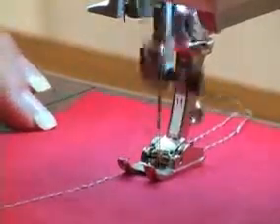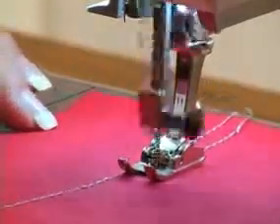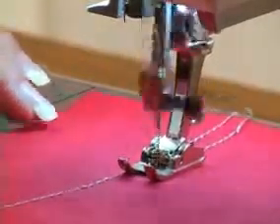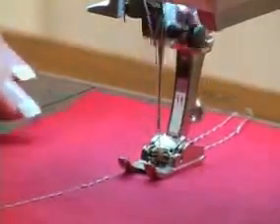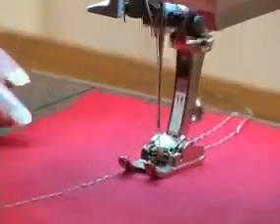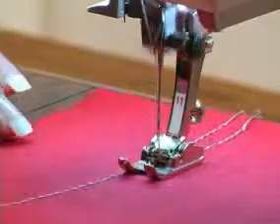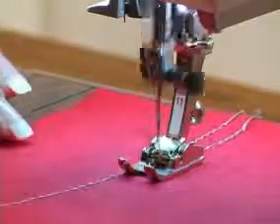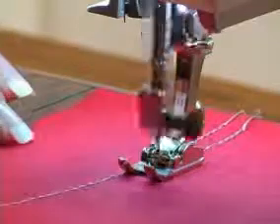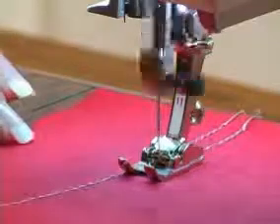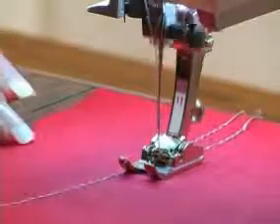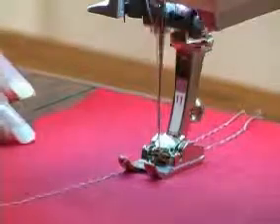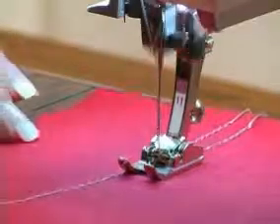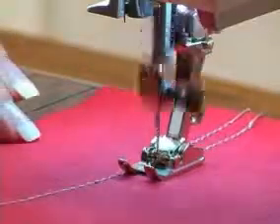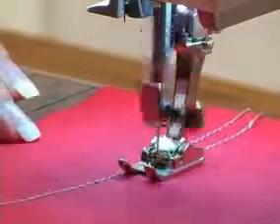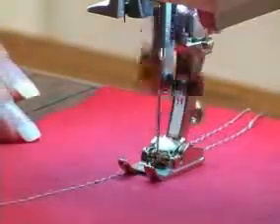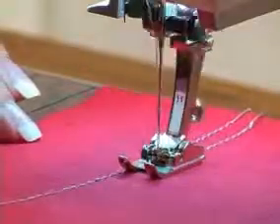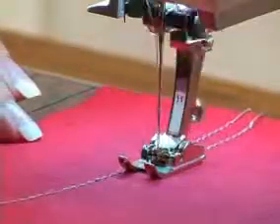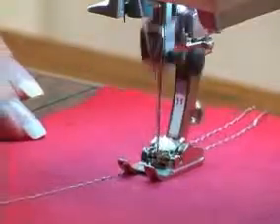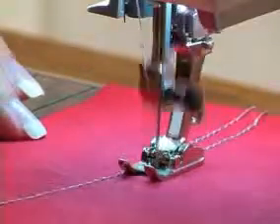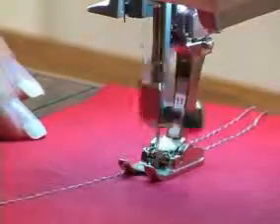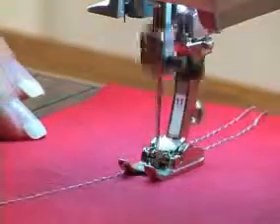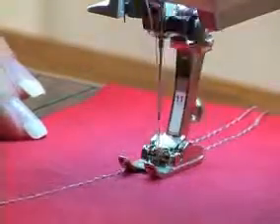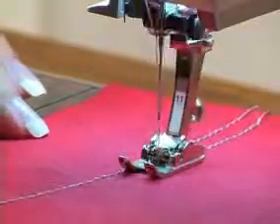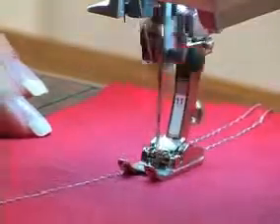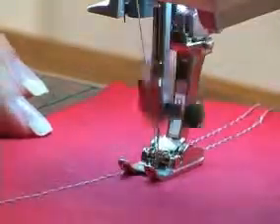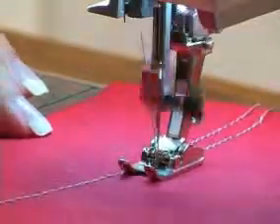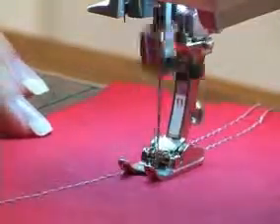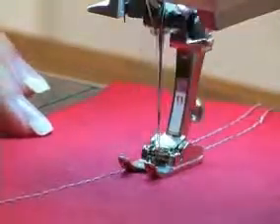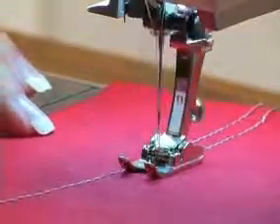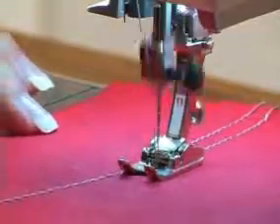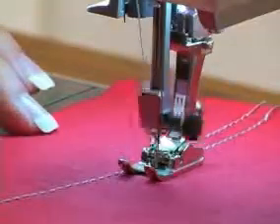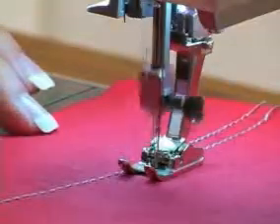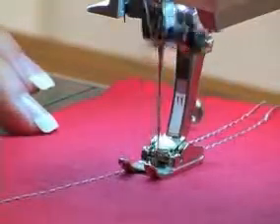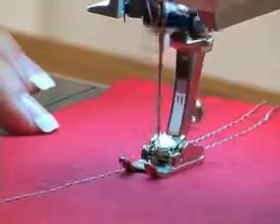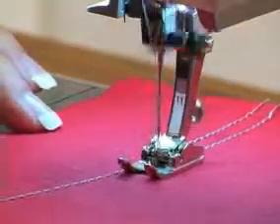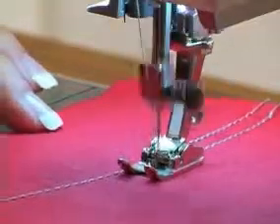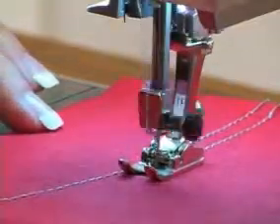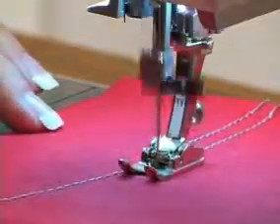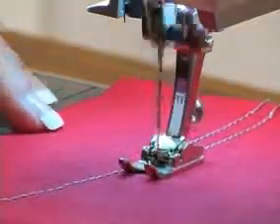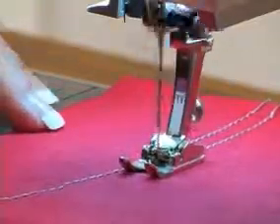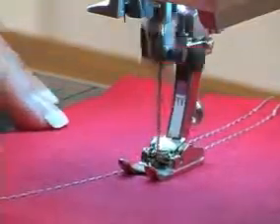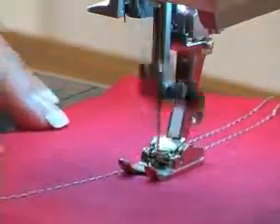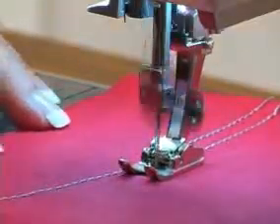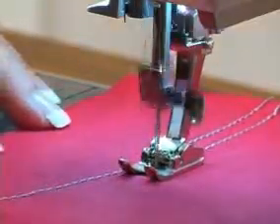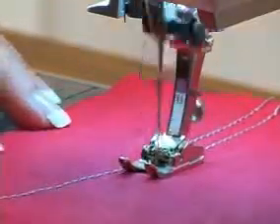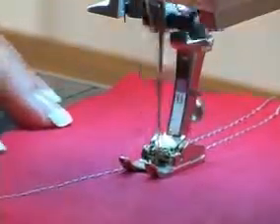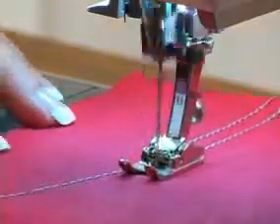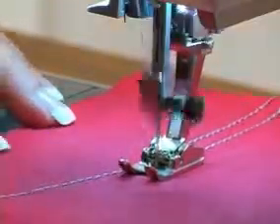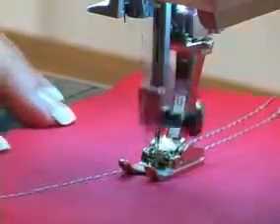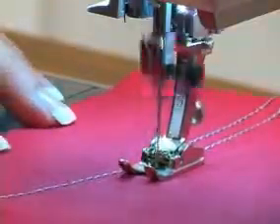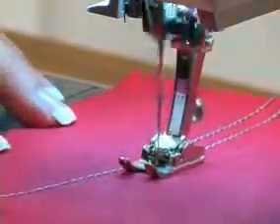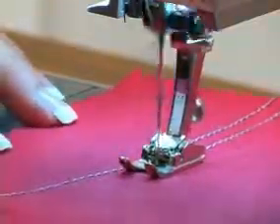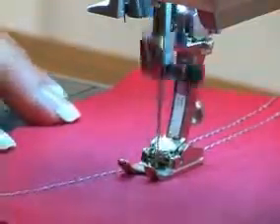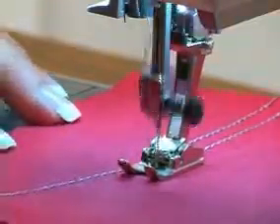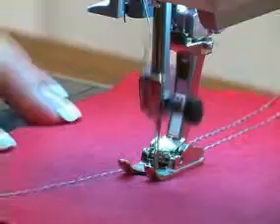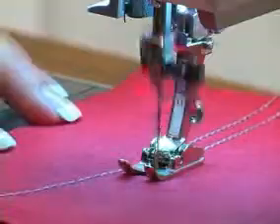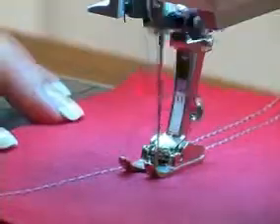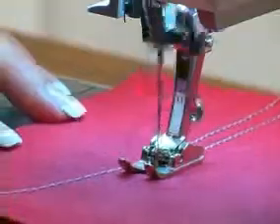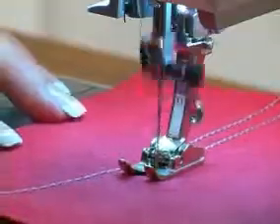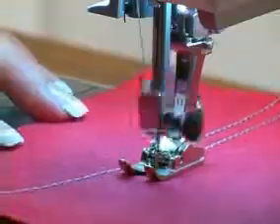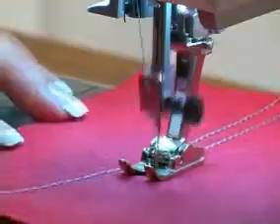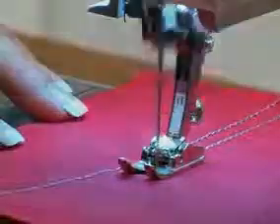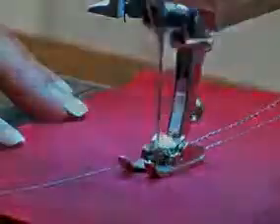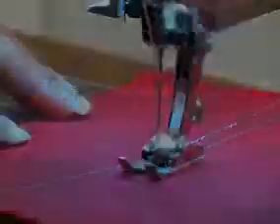Use the topstitching thread with a regular bobbin thread and the foot lets it ride smoothly with little tension adjustment needed.